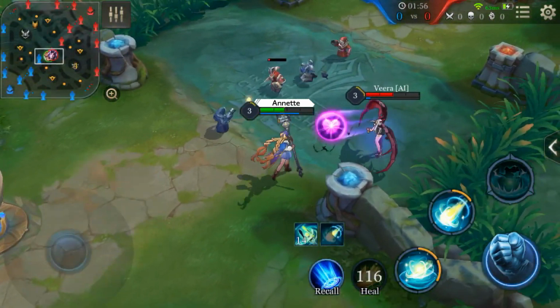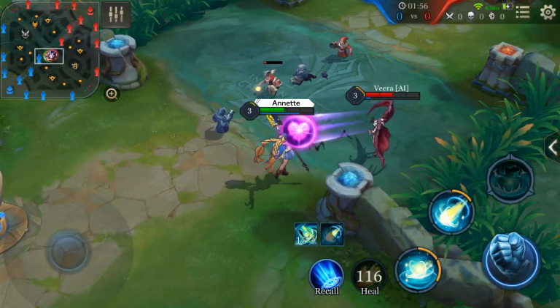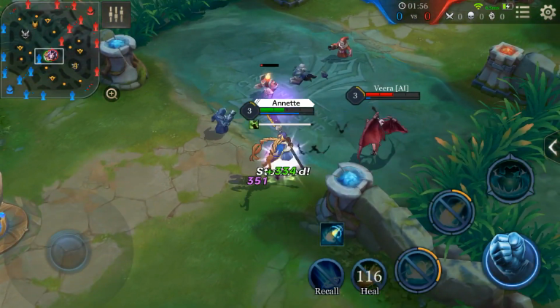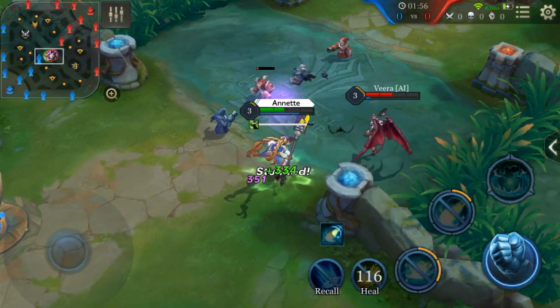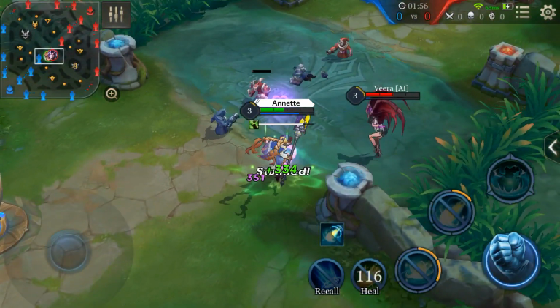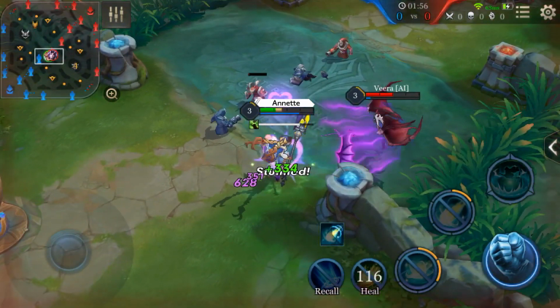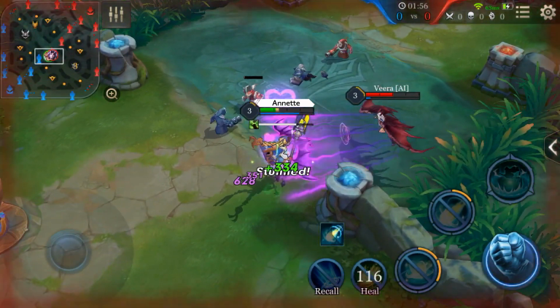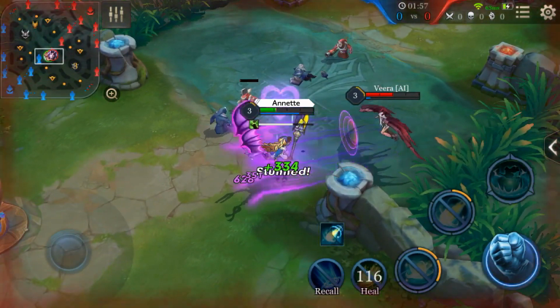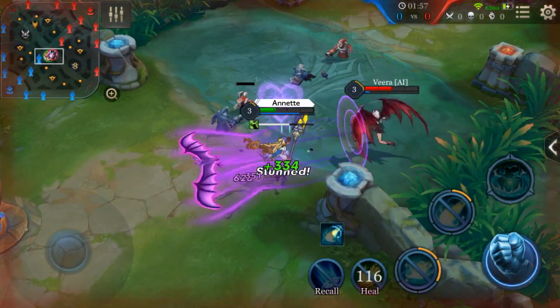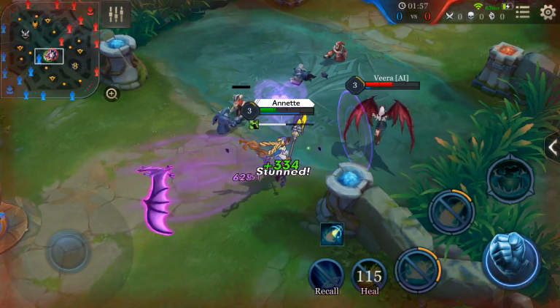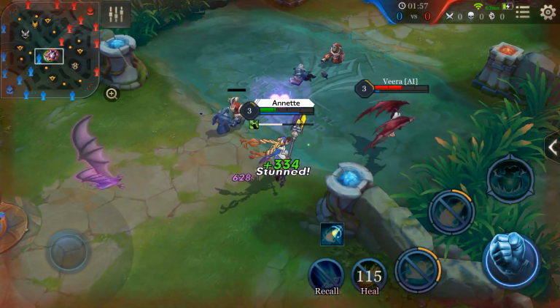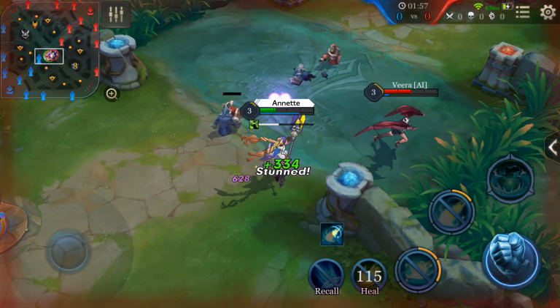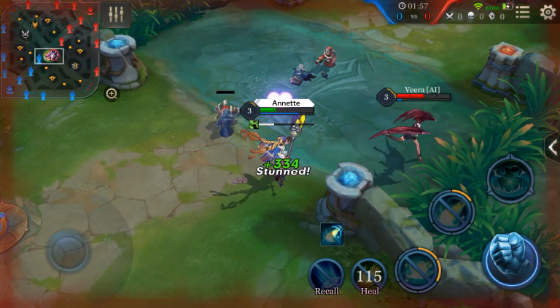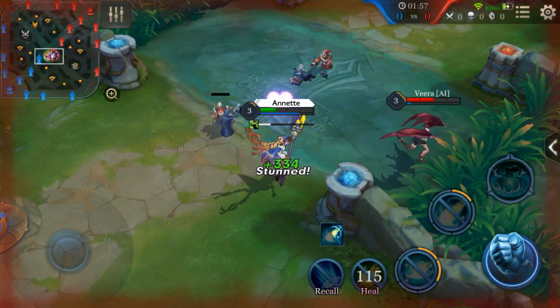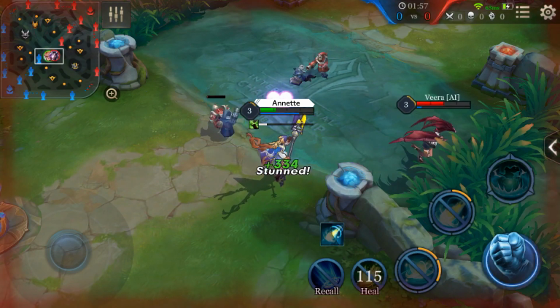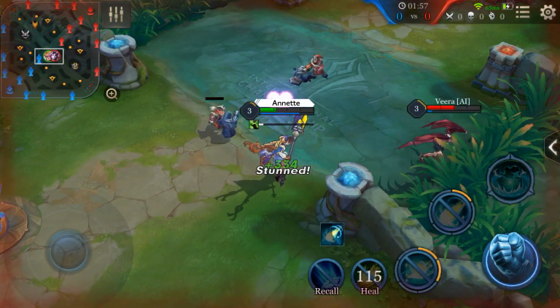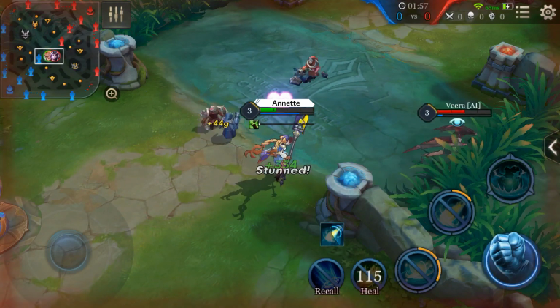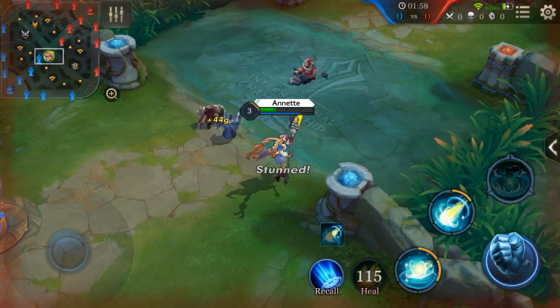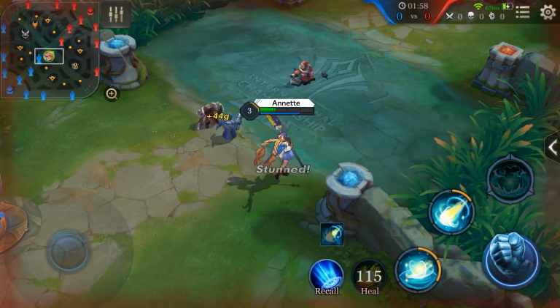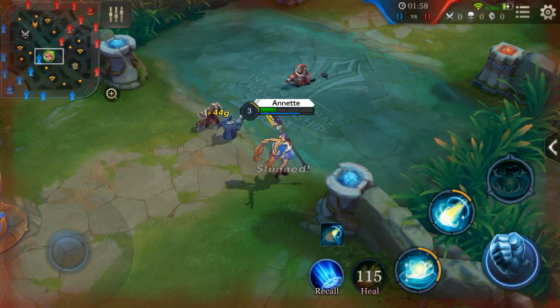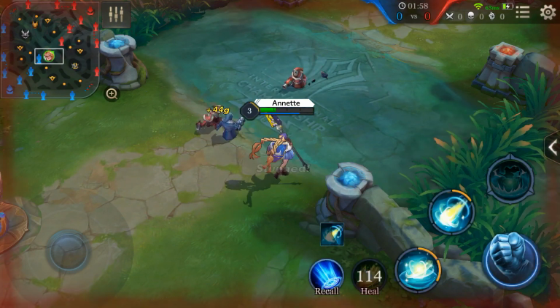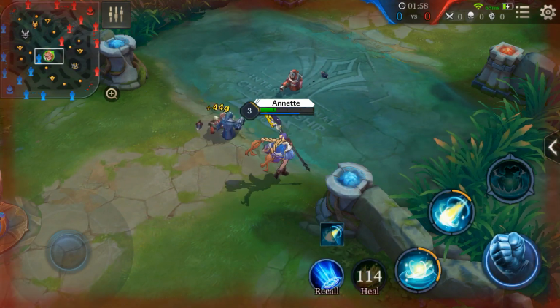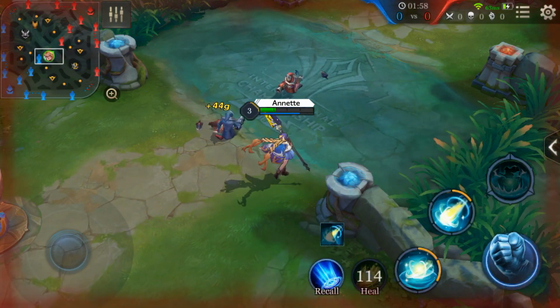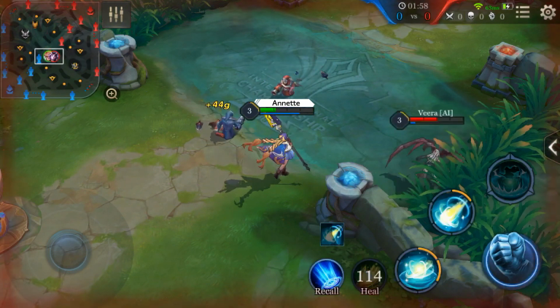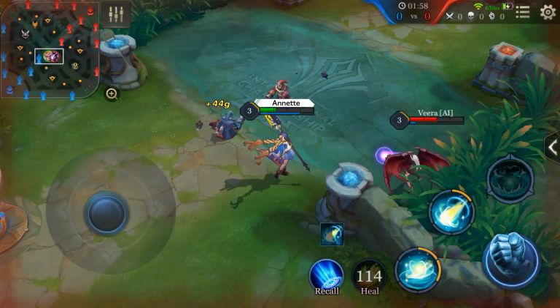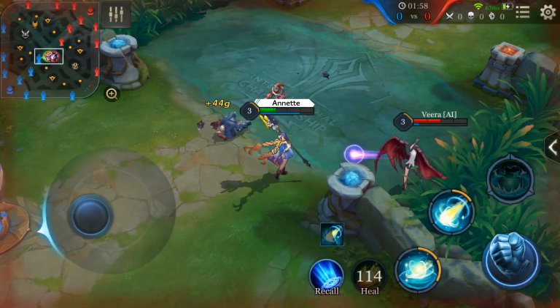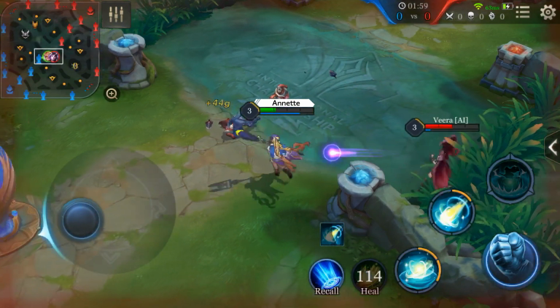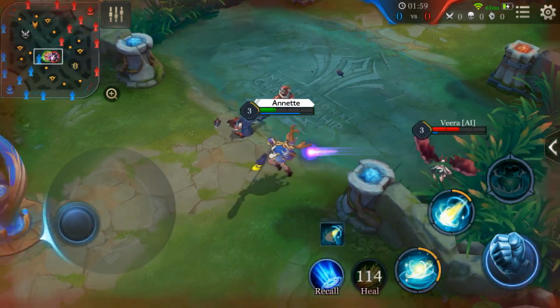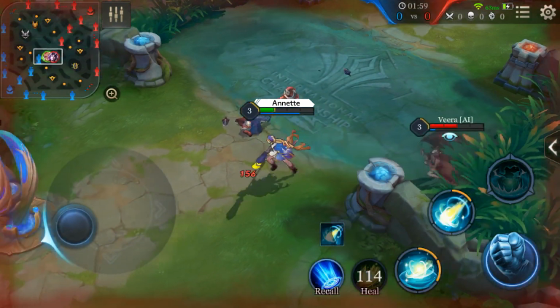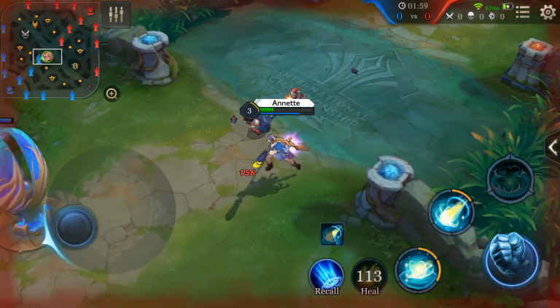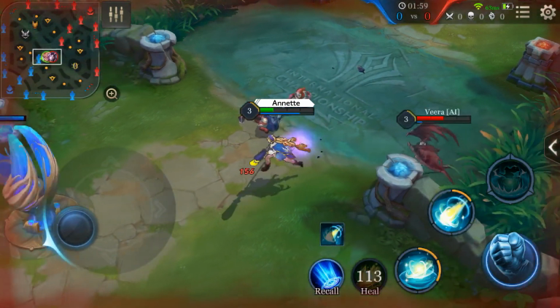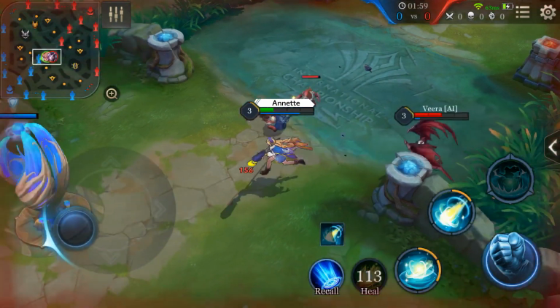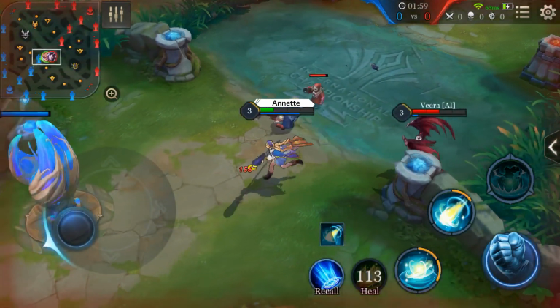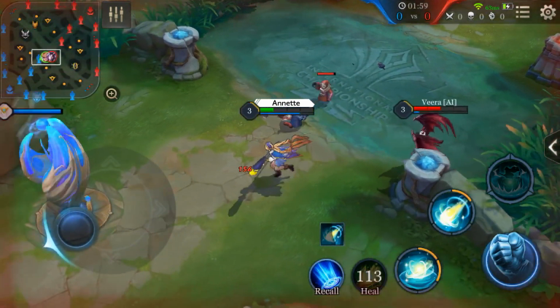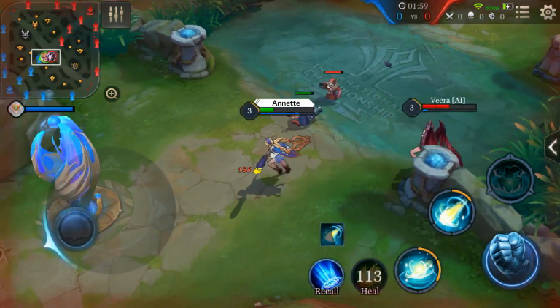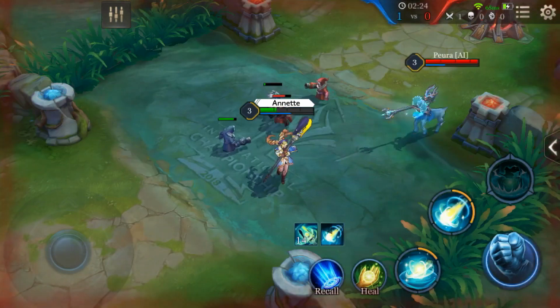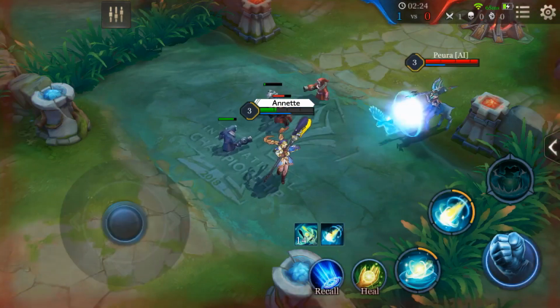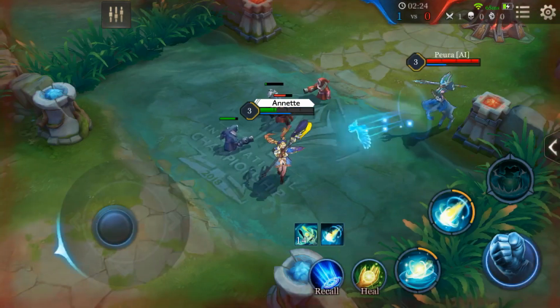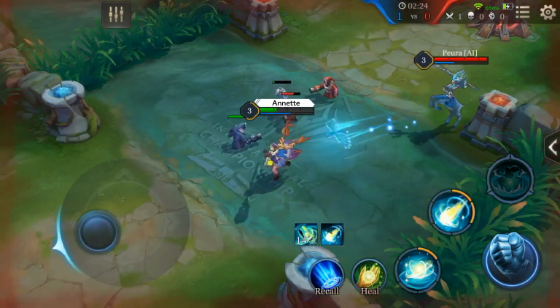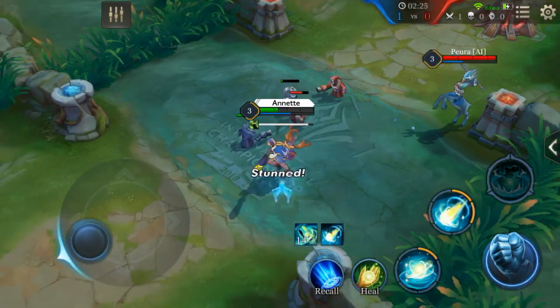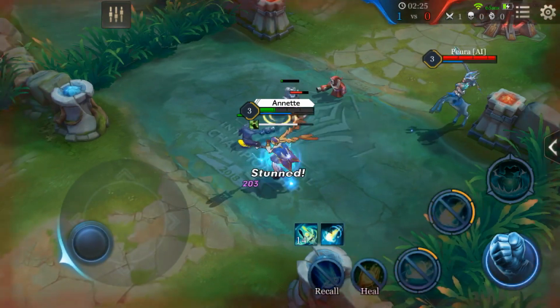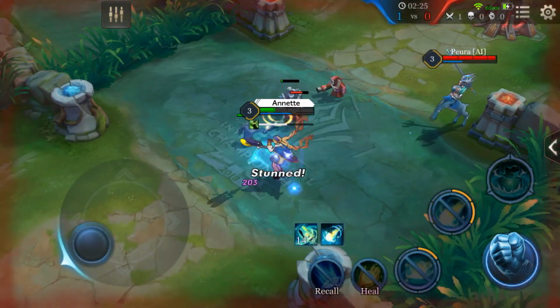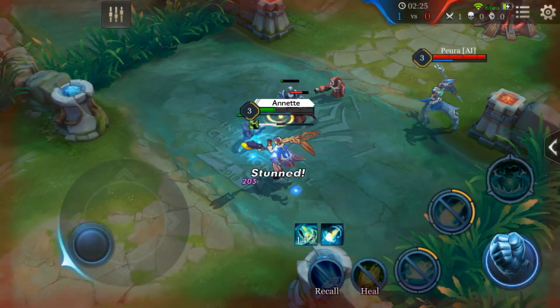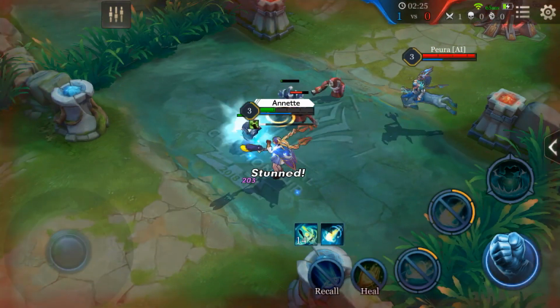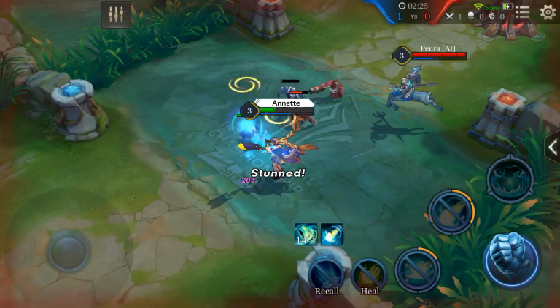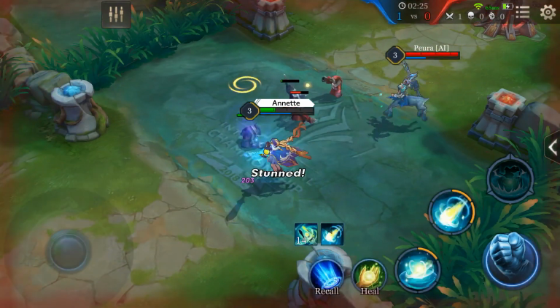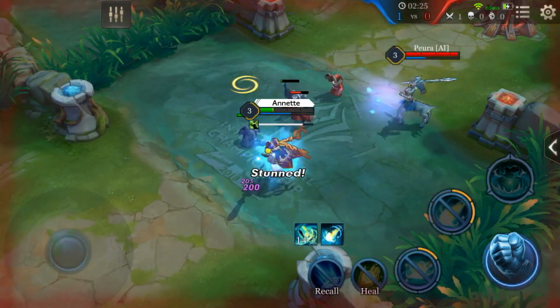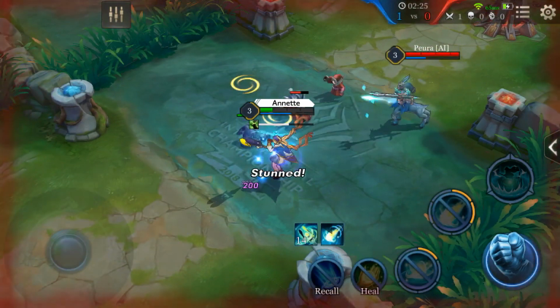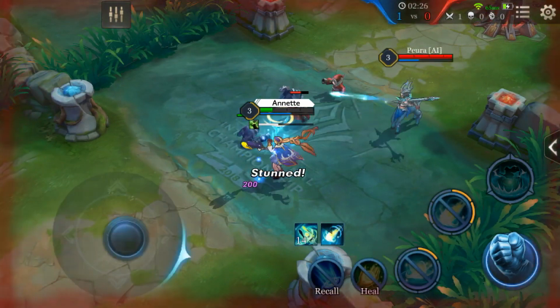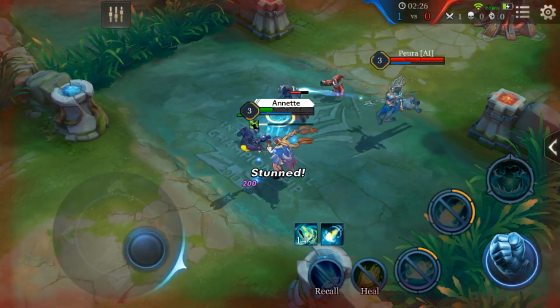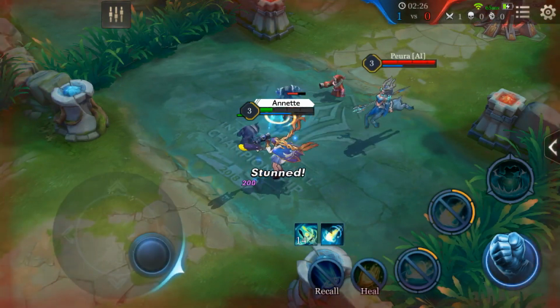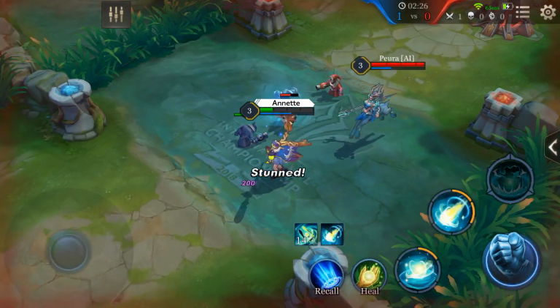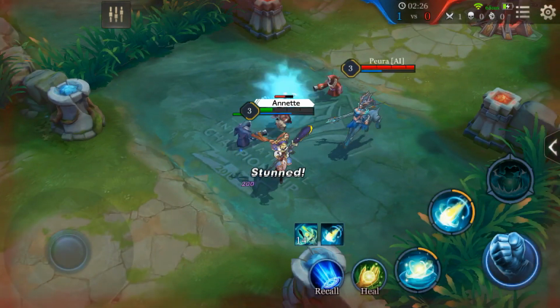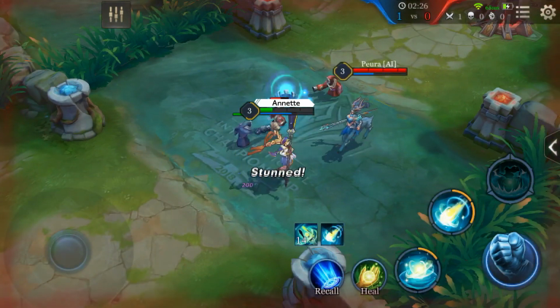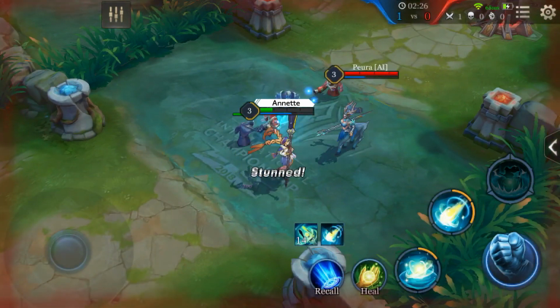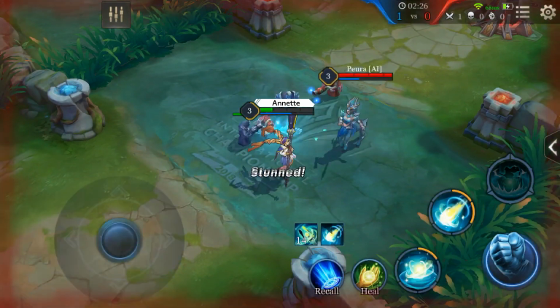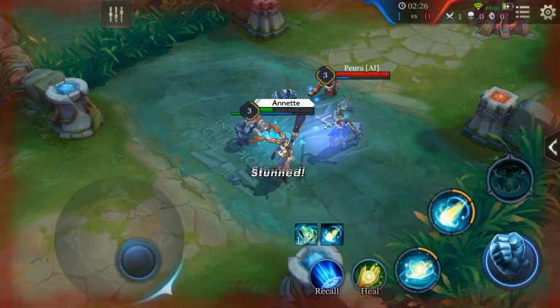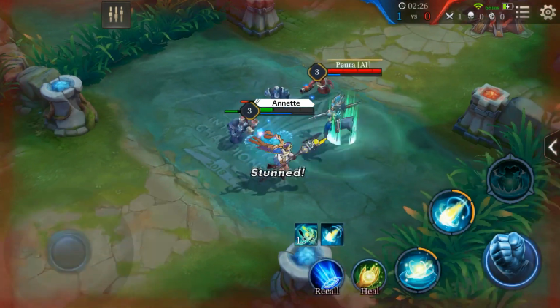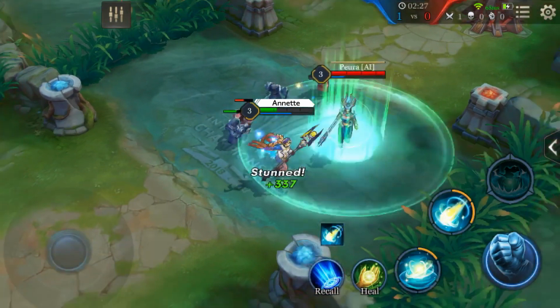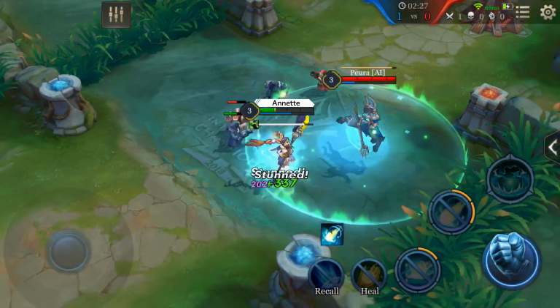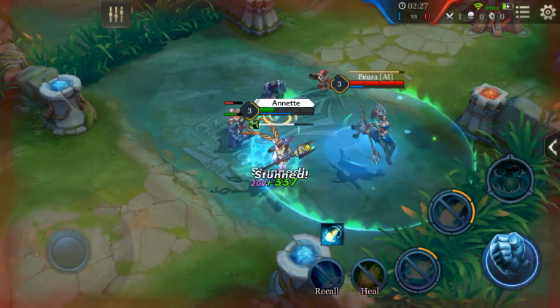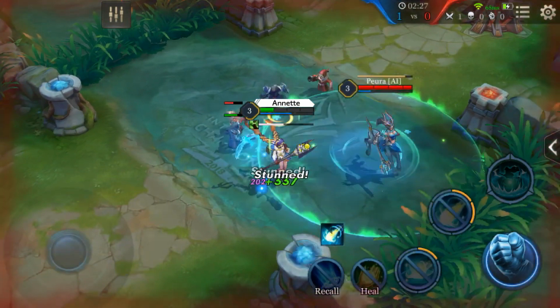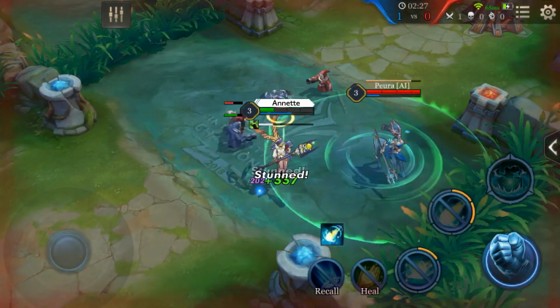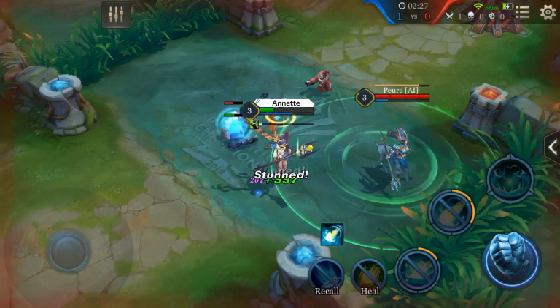Be careful! The enemies, teammates, and Annette herself can provide a stack of Seal of the Wind when using abilities.